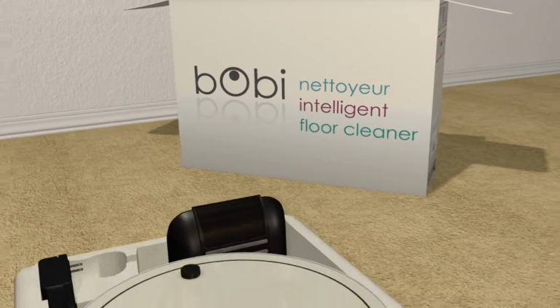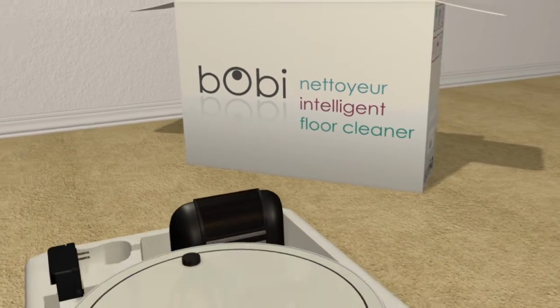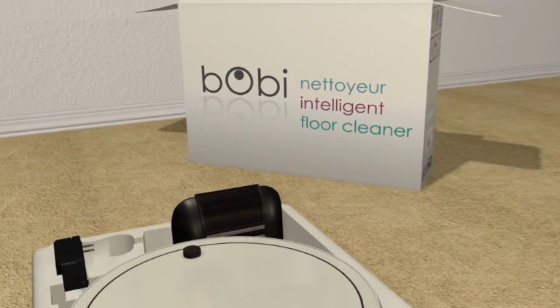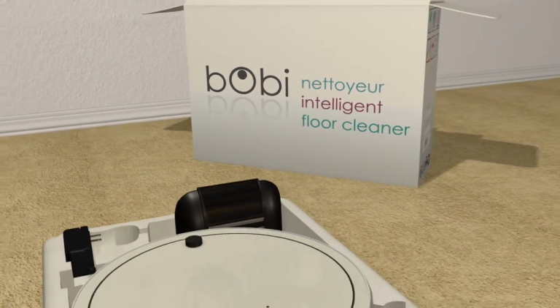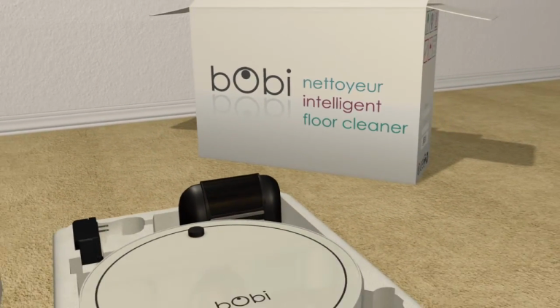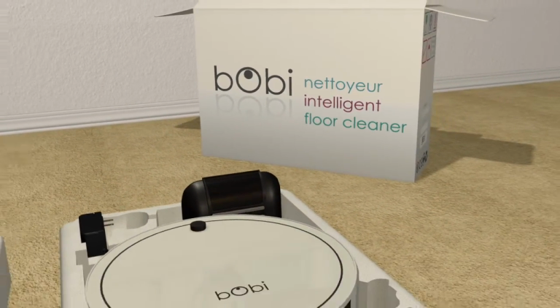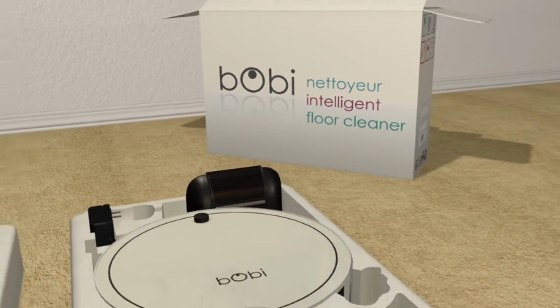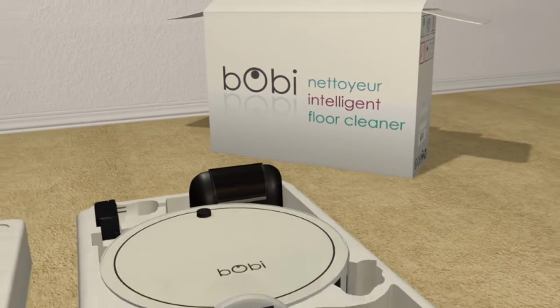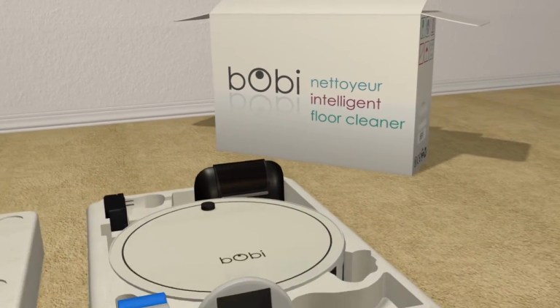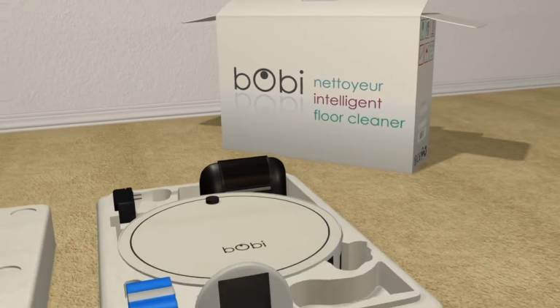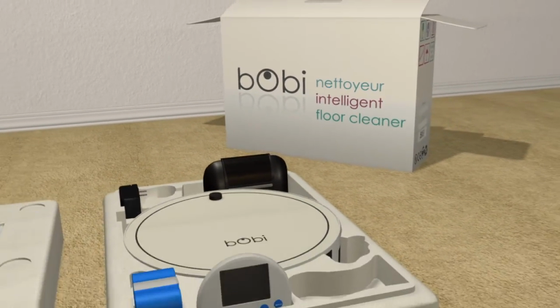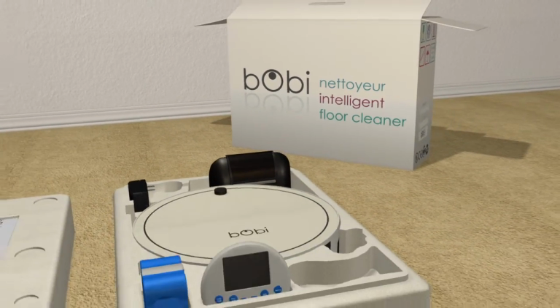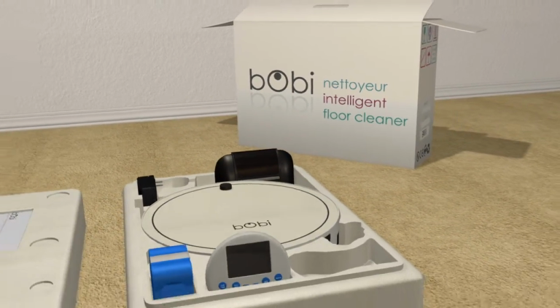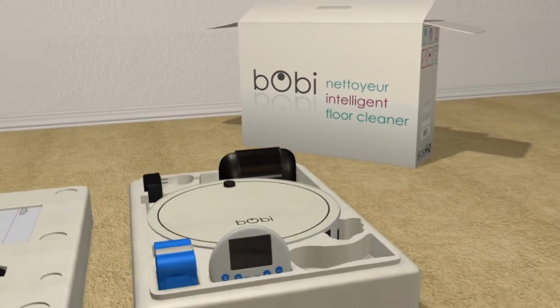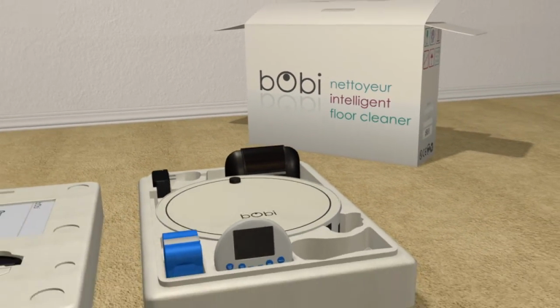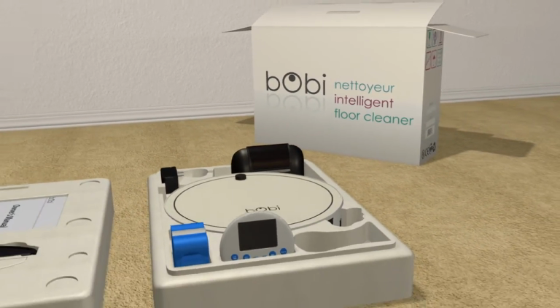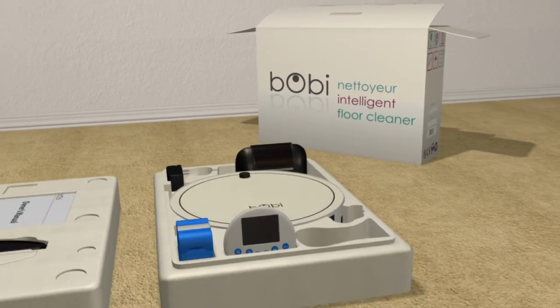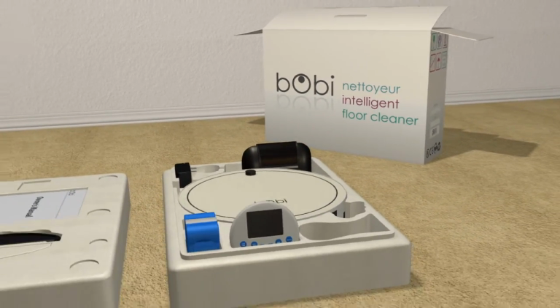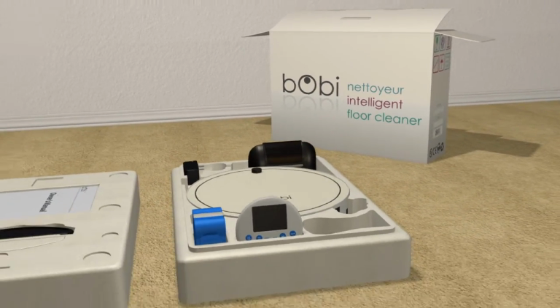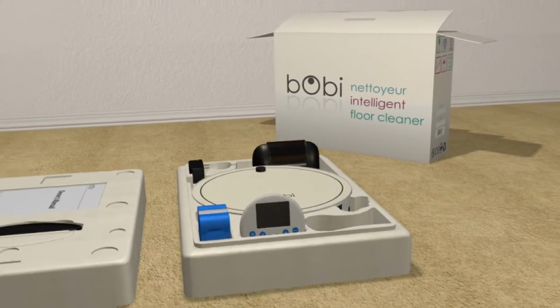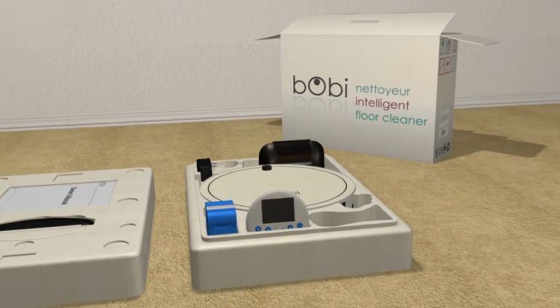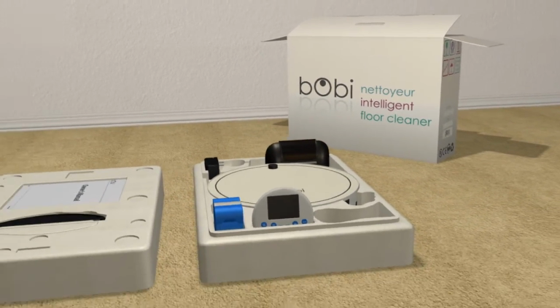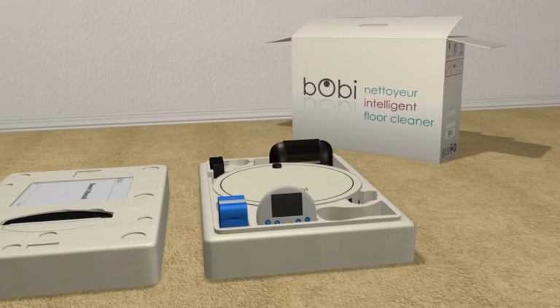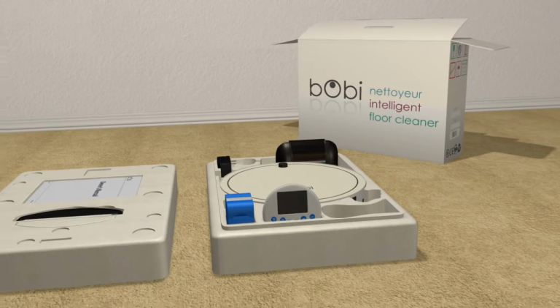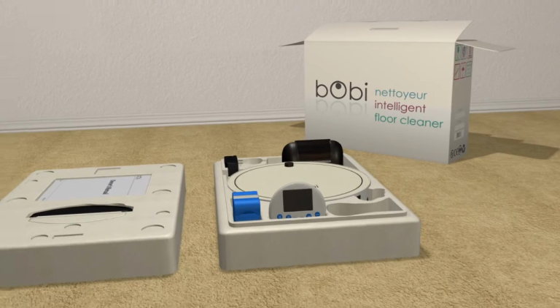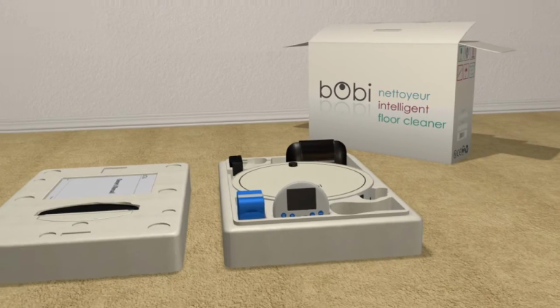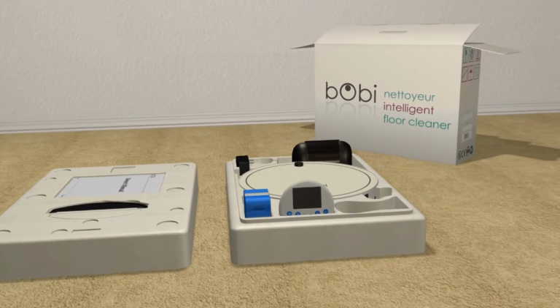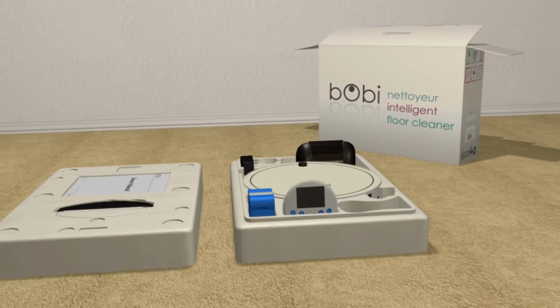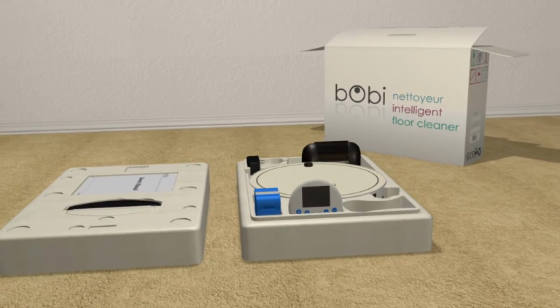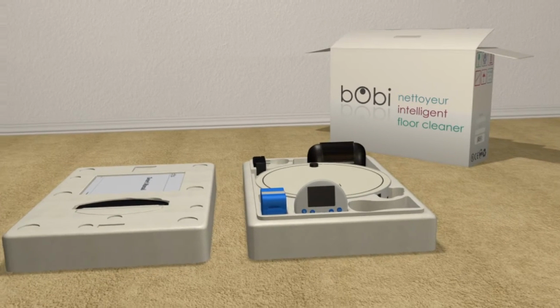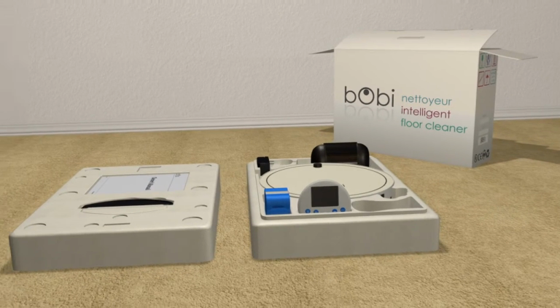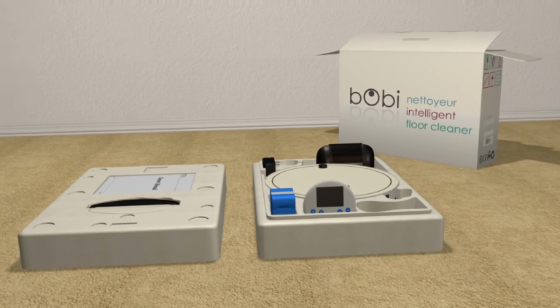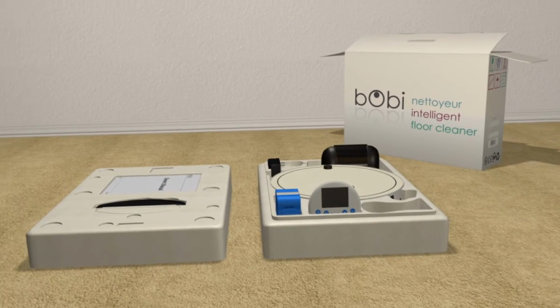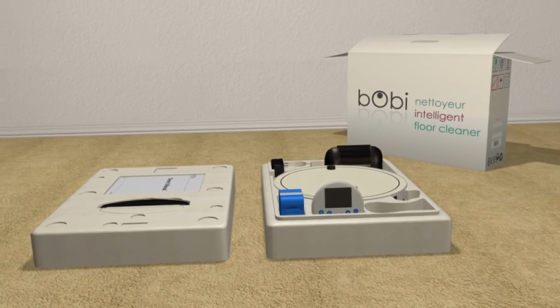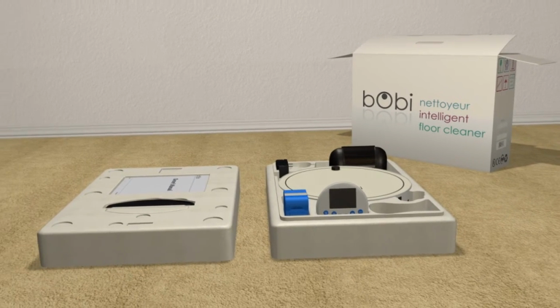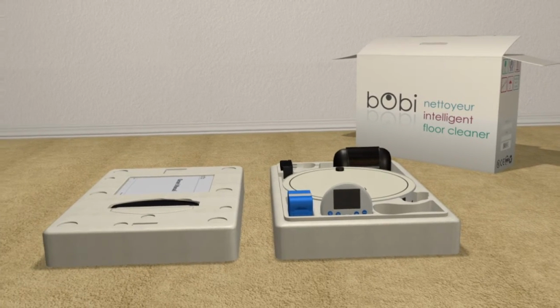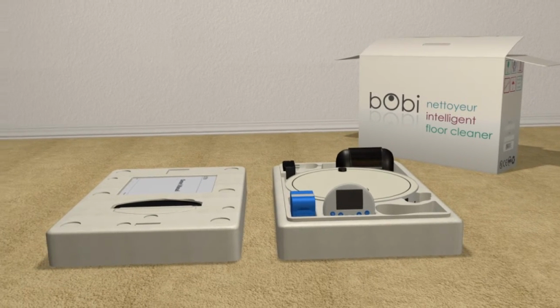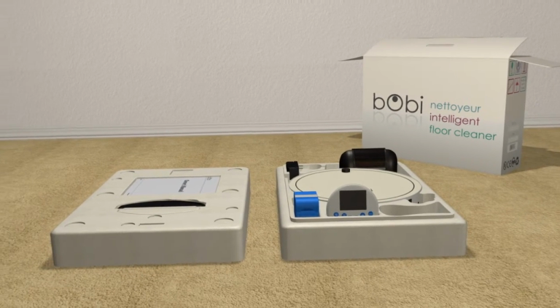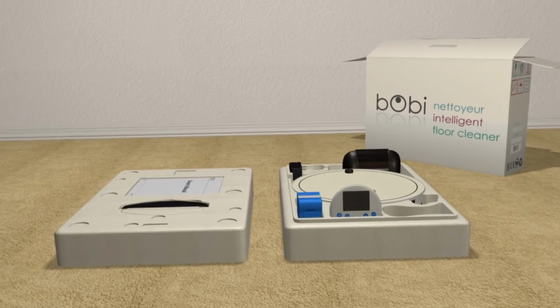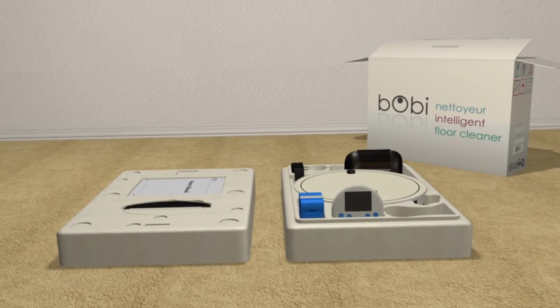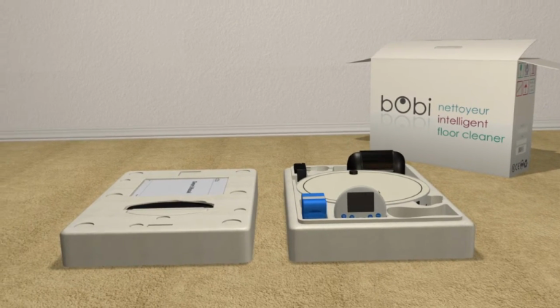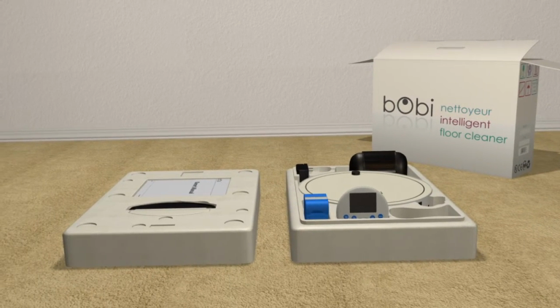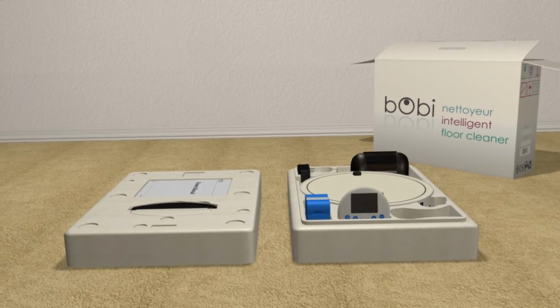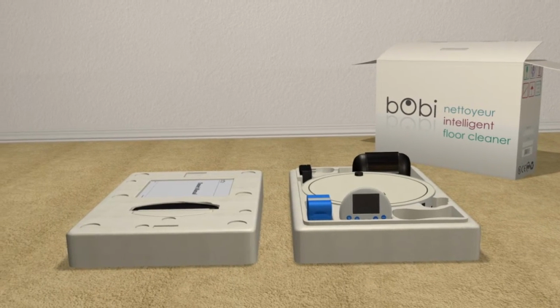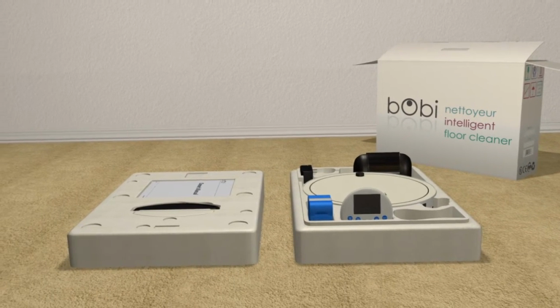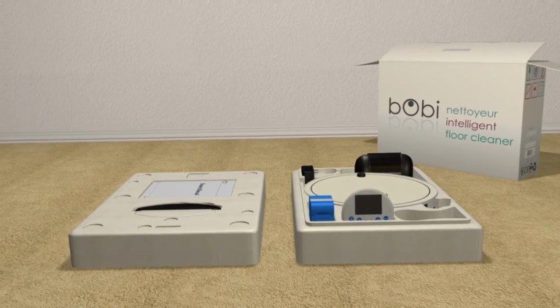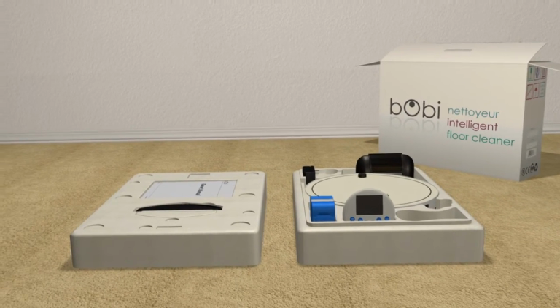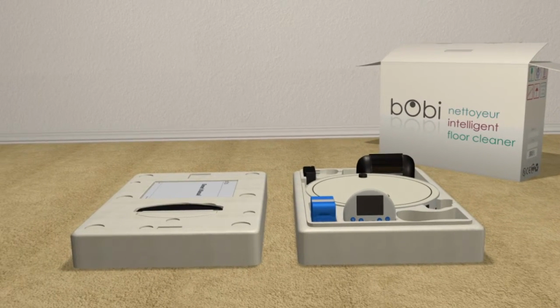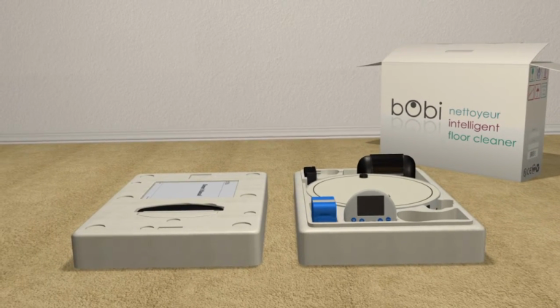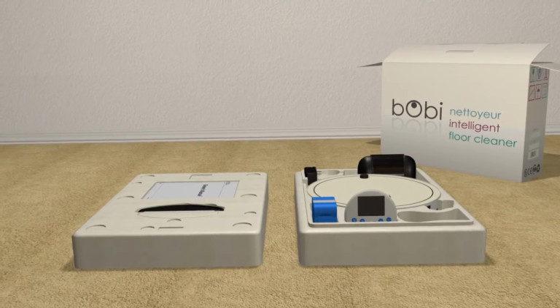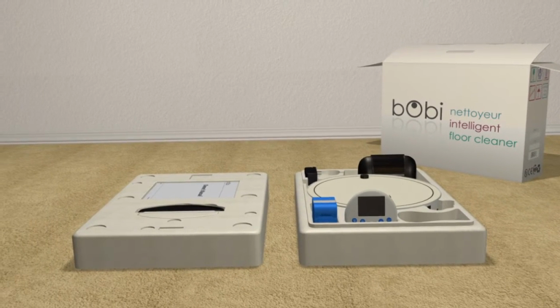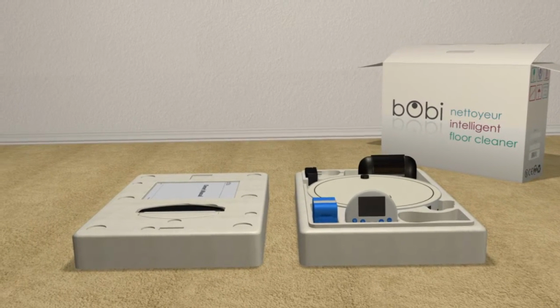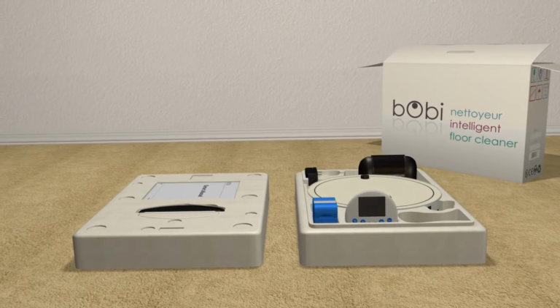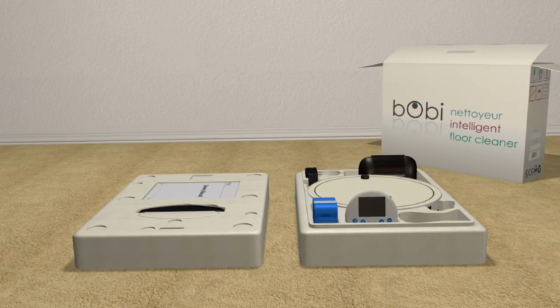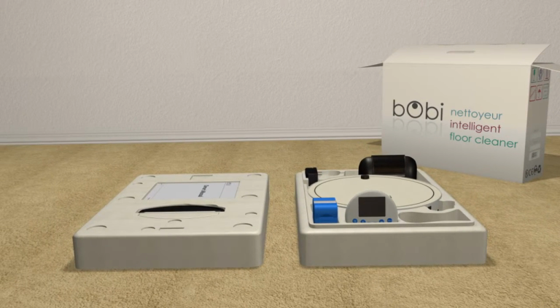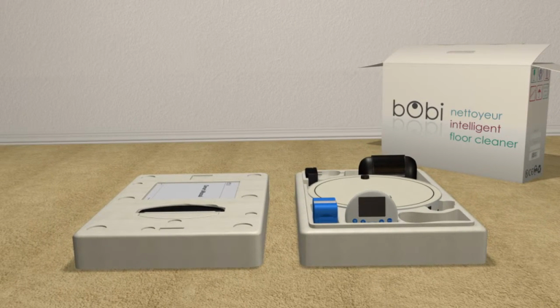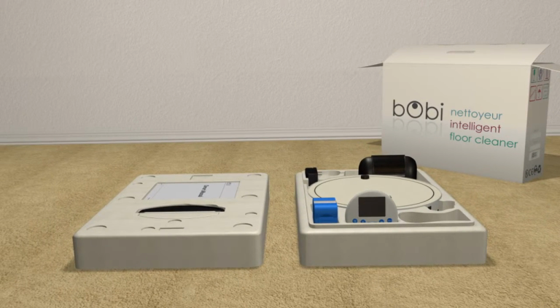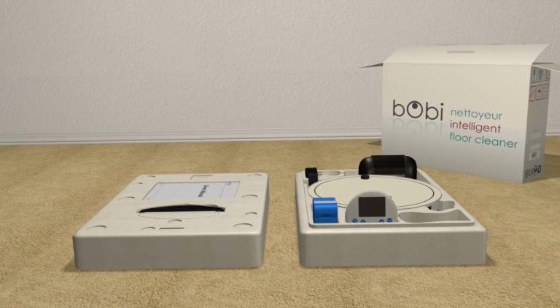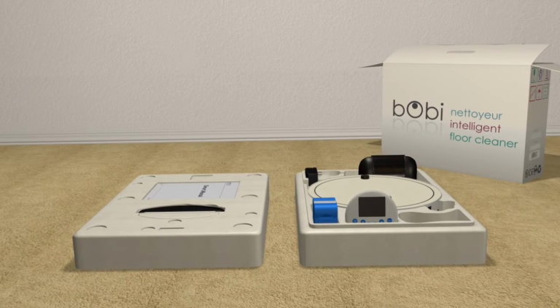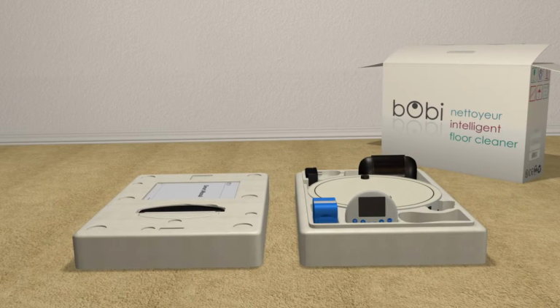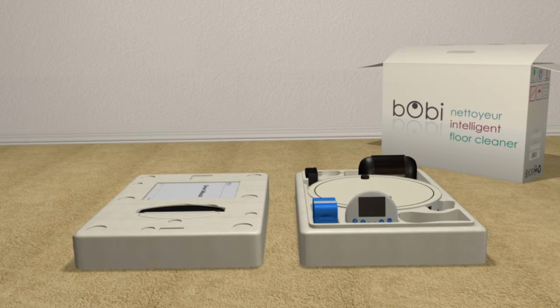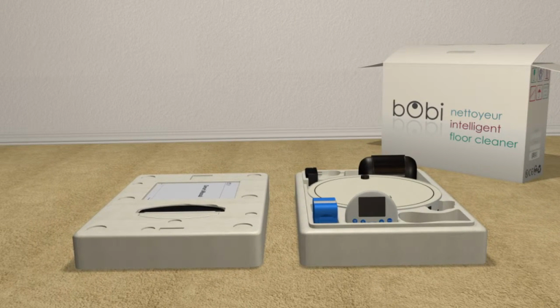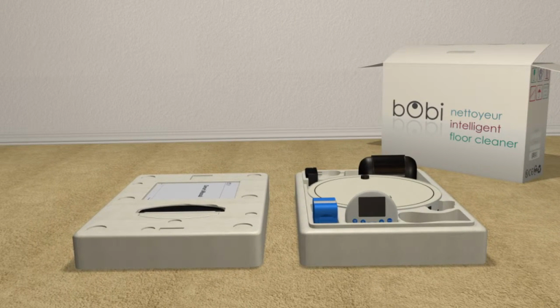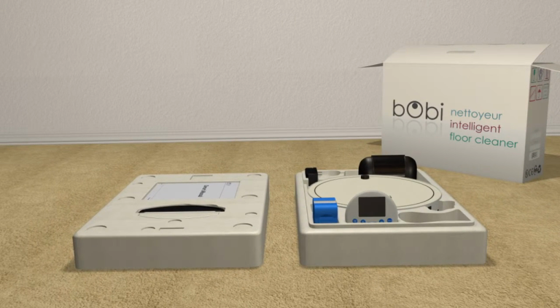Congratulations! Bobby is now at your service. Bobby is an automatic floor cleaner.